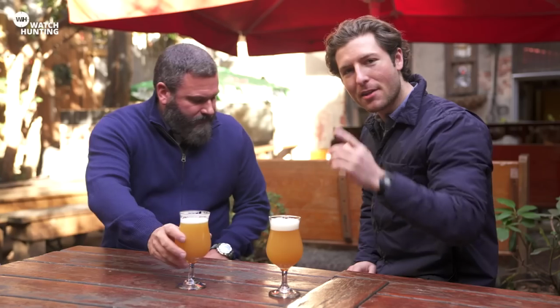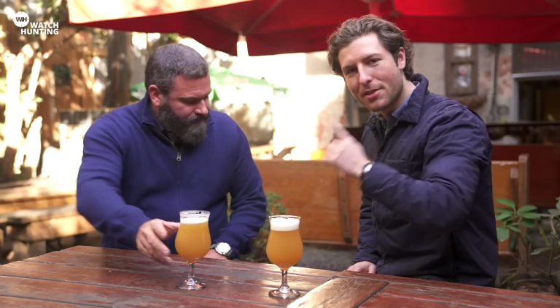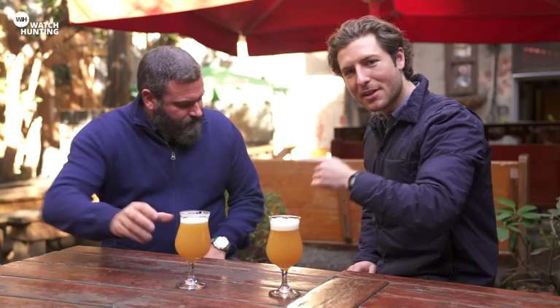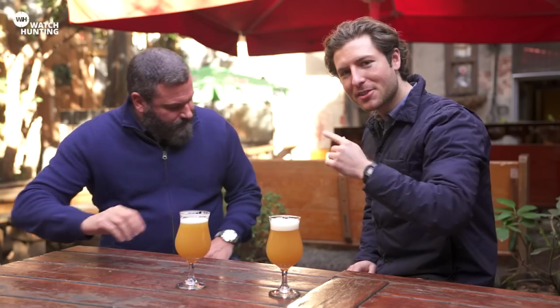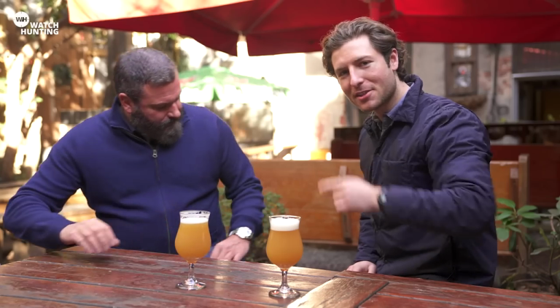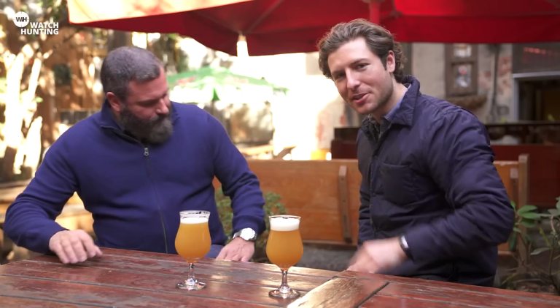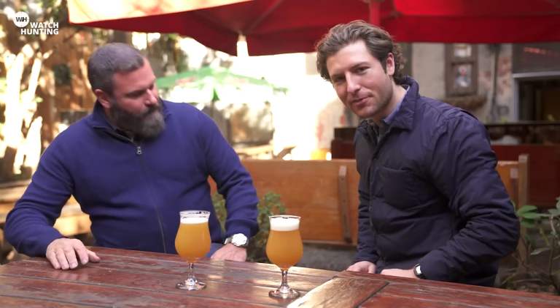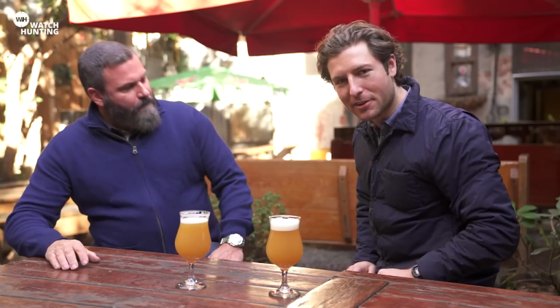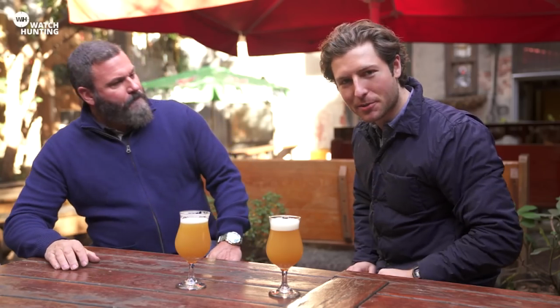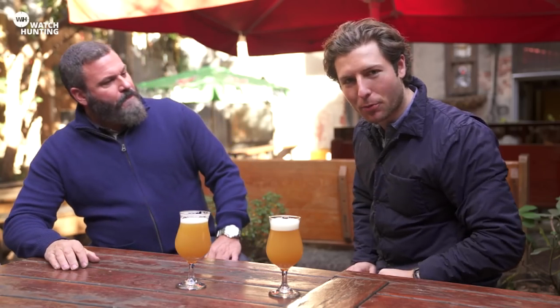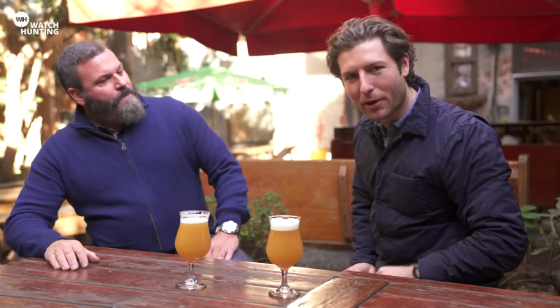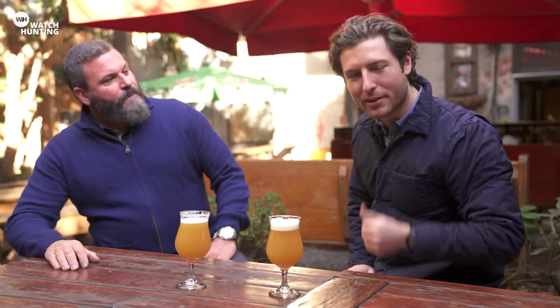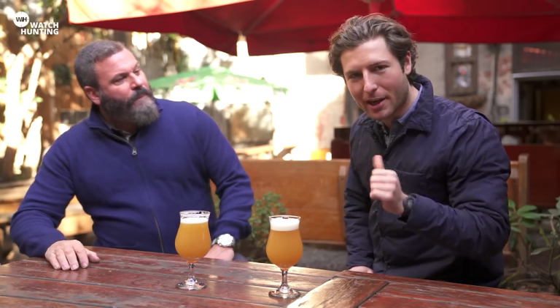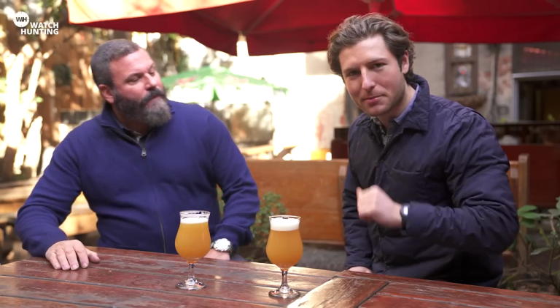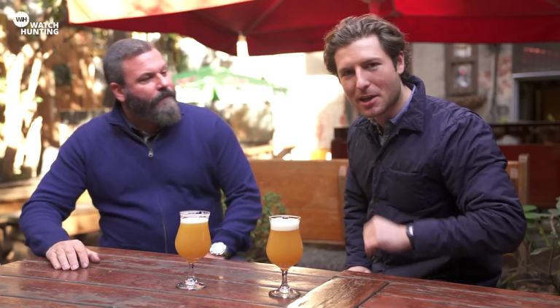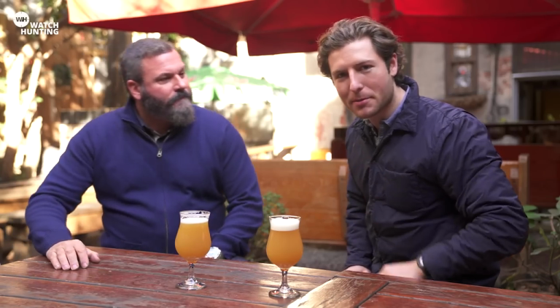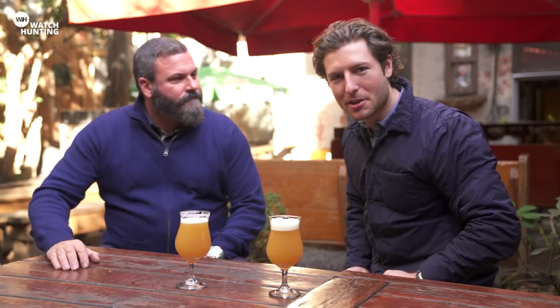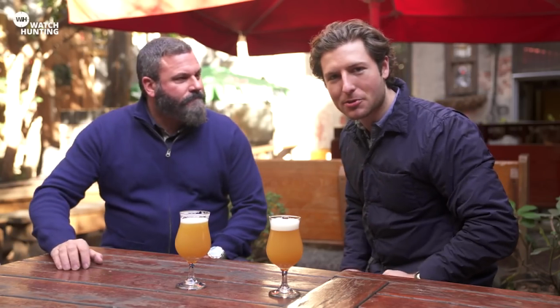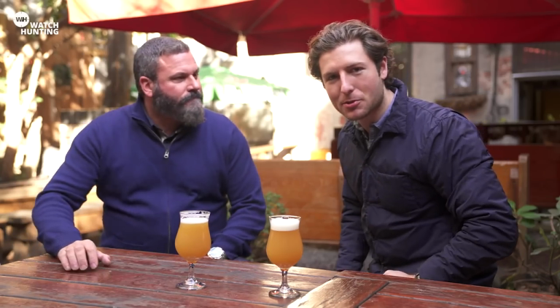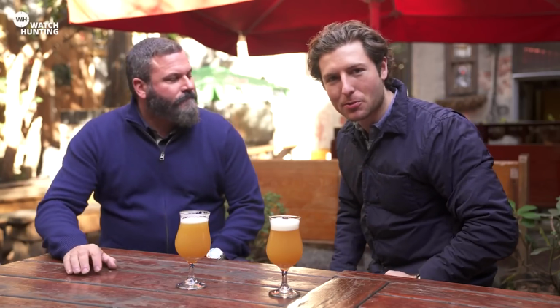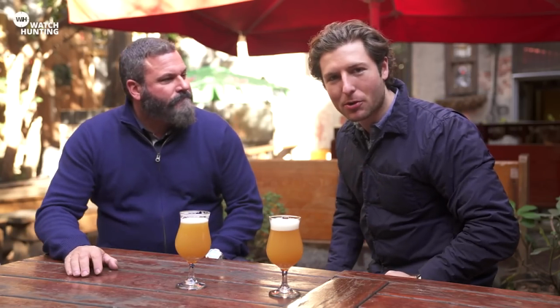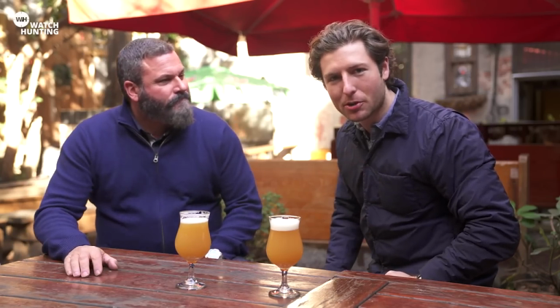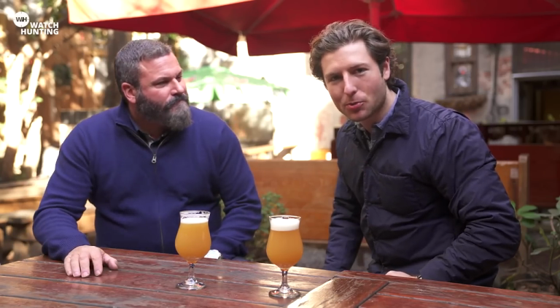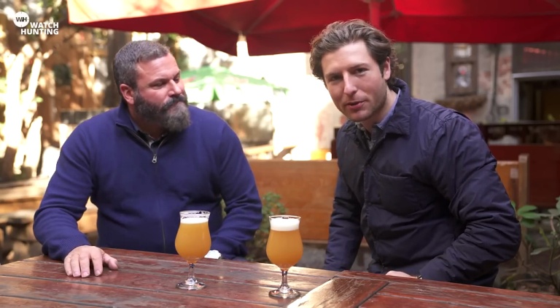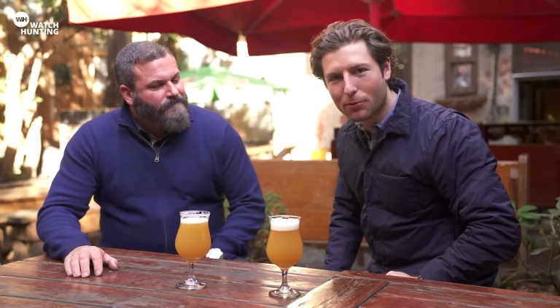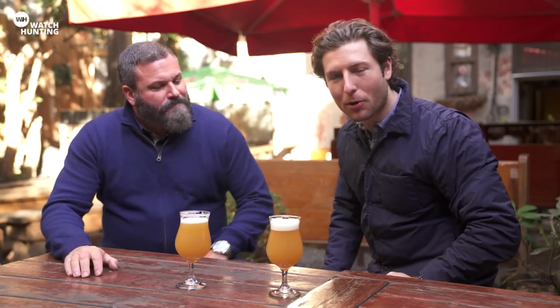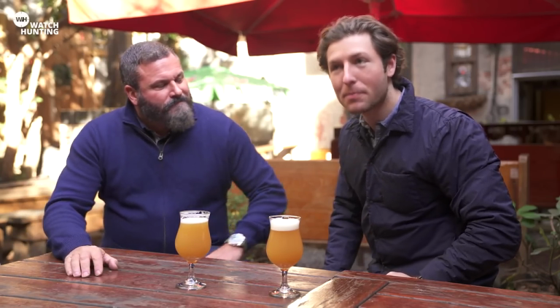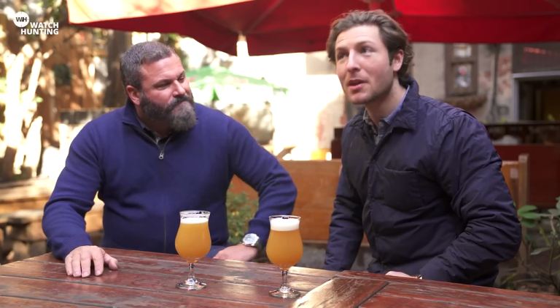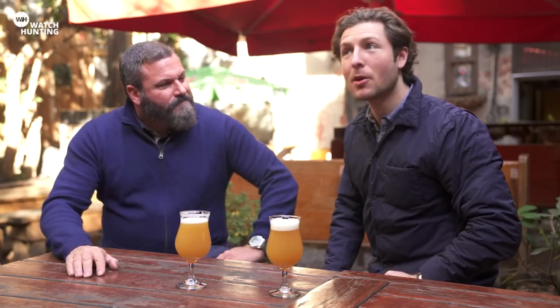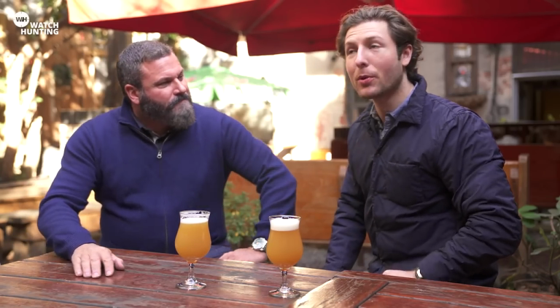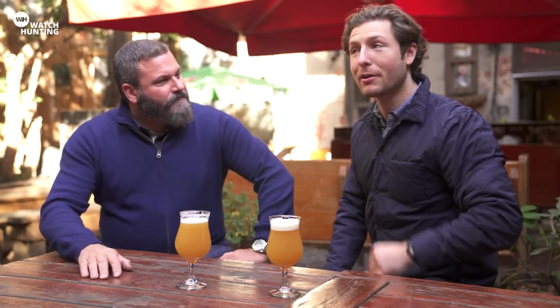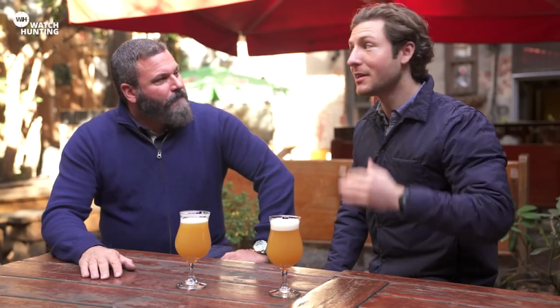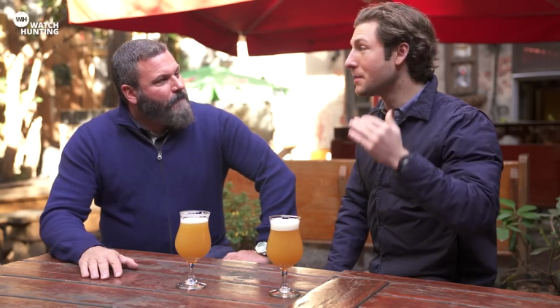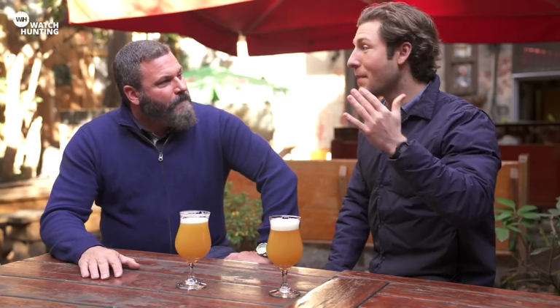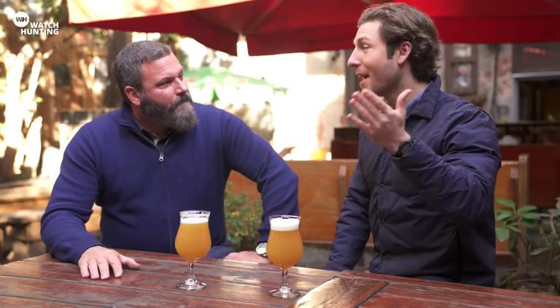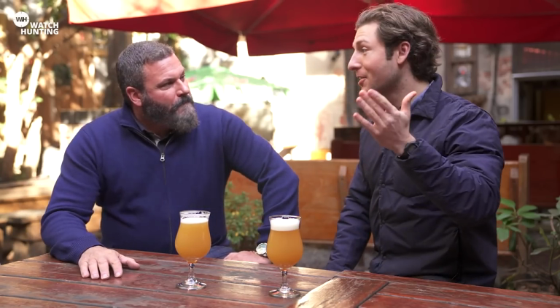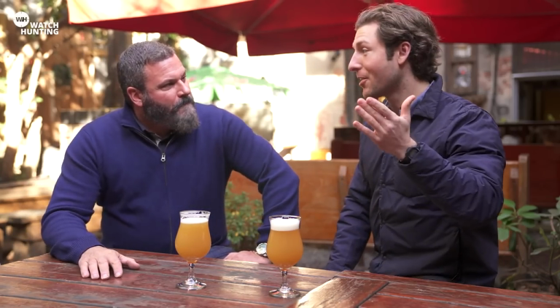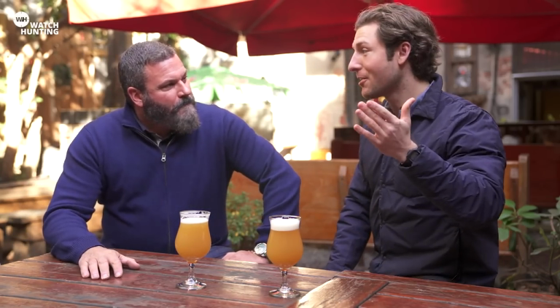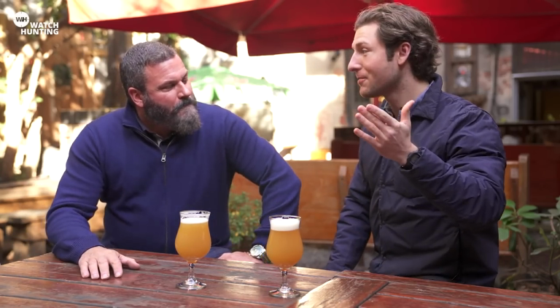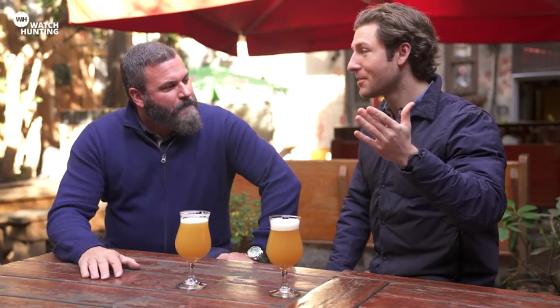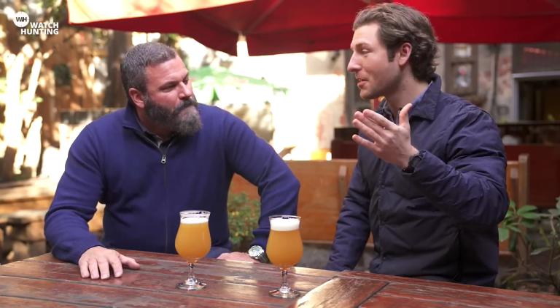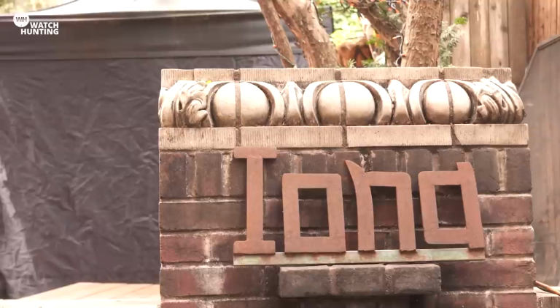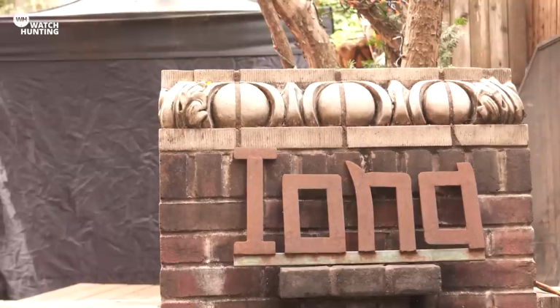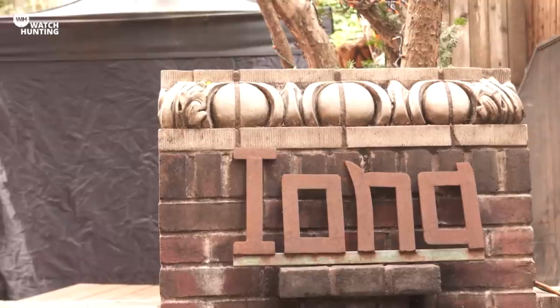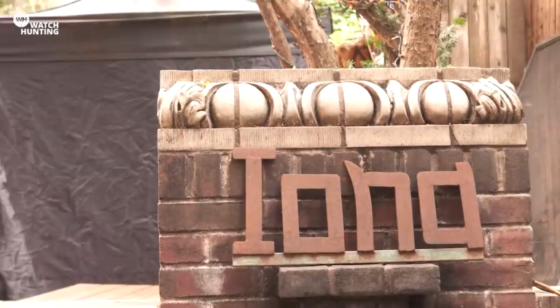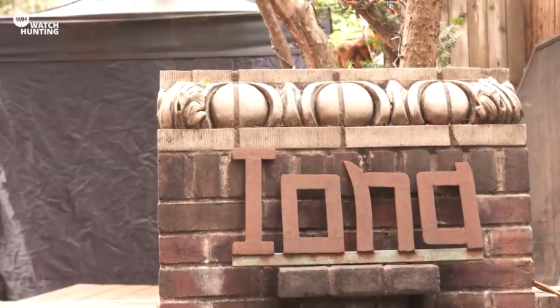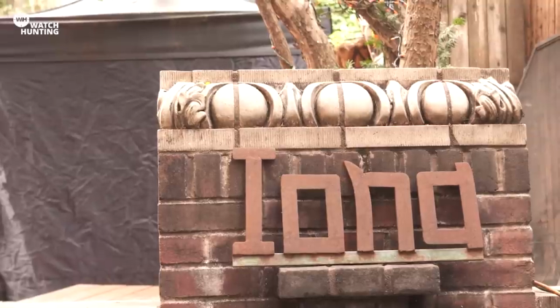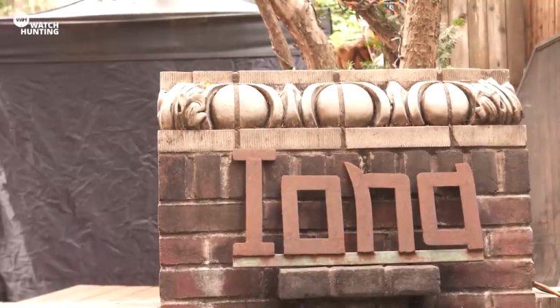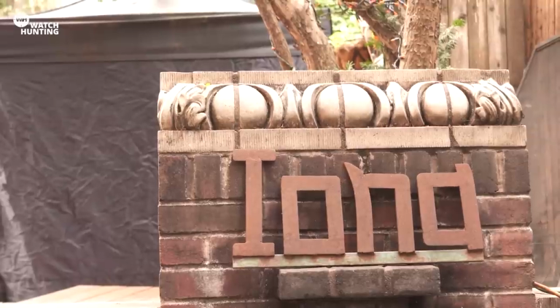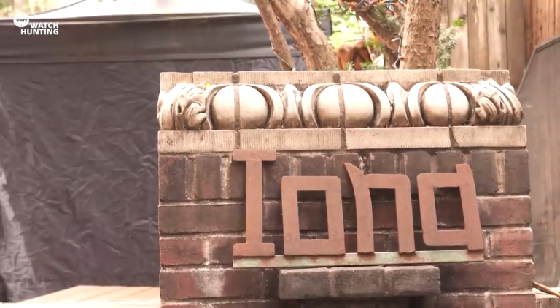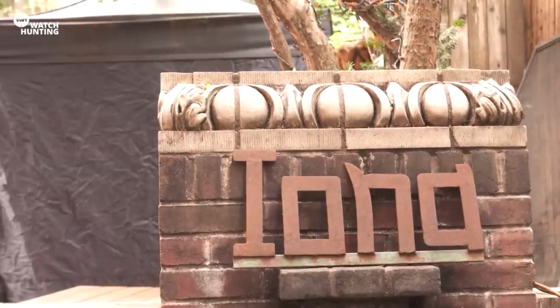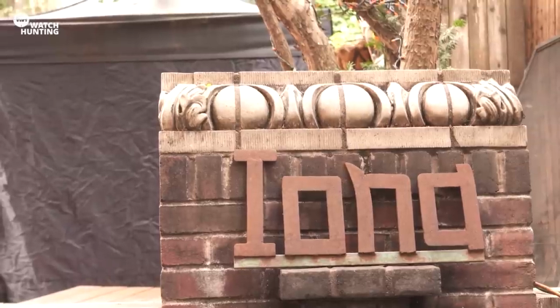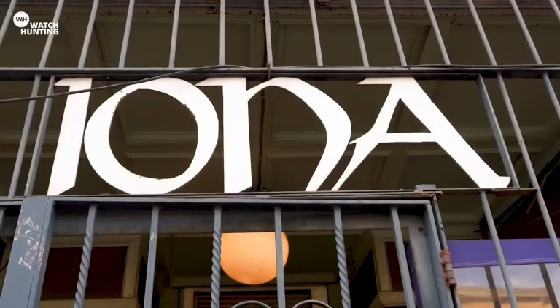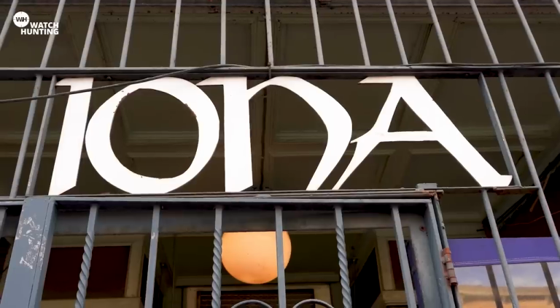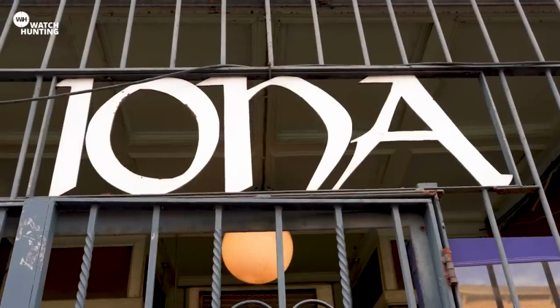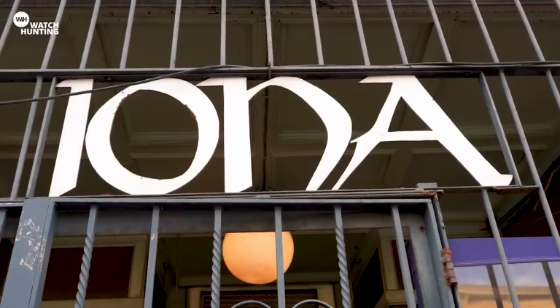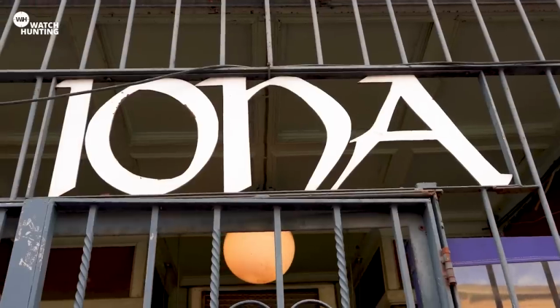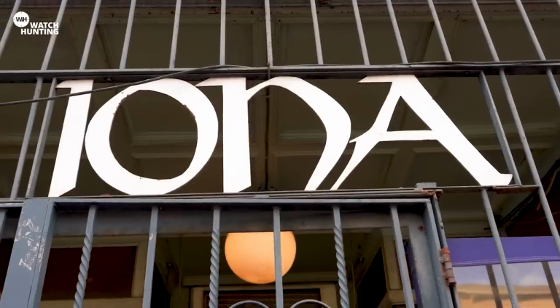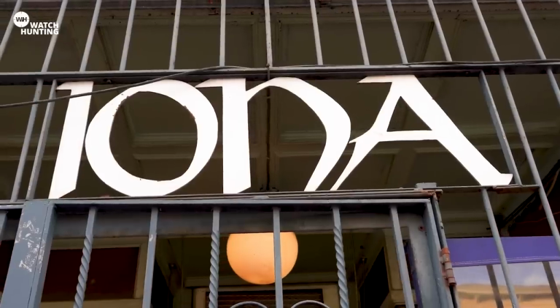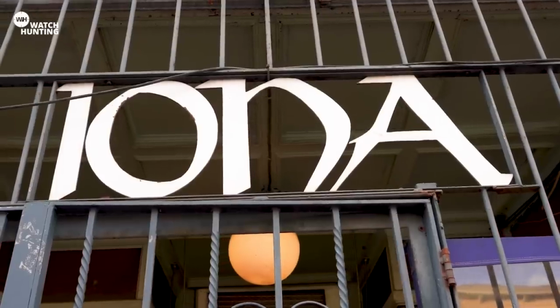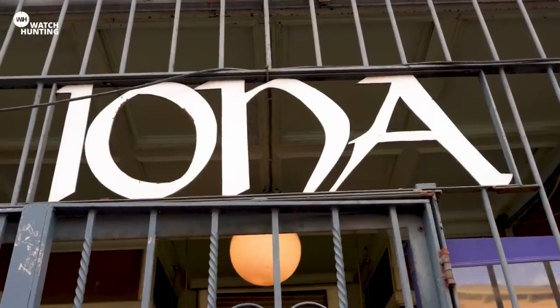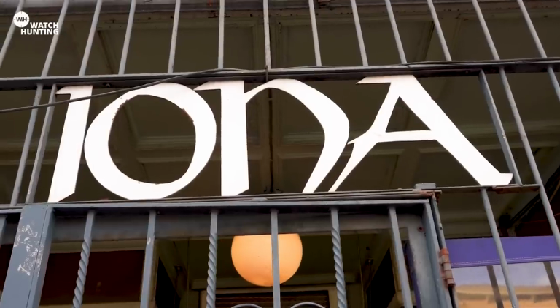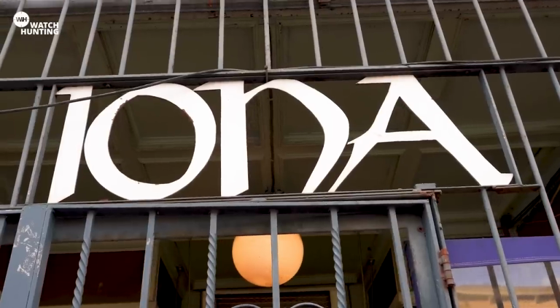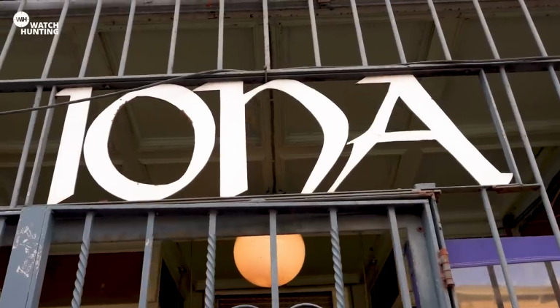This is Victor Boyd and I am Thomas Hendricks with Chrono24. We are in the backyard of a beautiful Iona Bar here in Brooklyn on a lovely day.